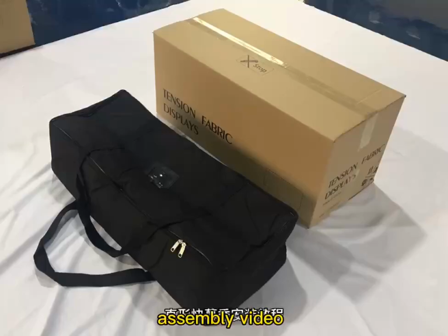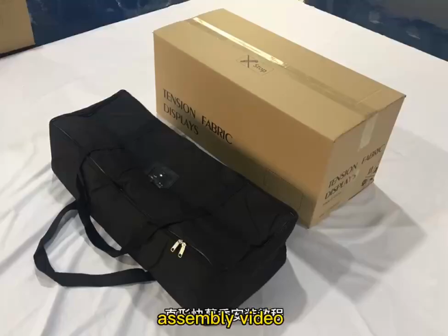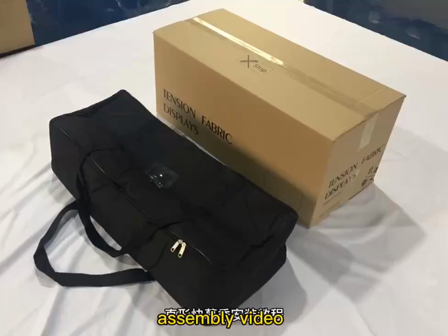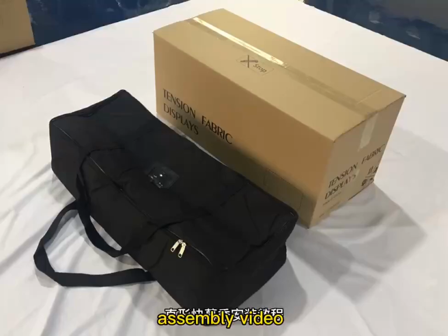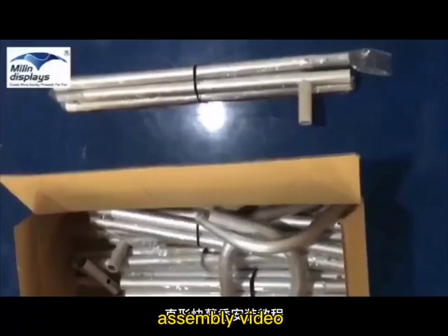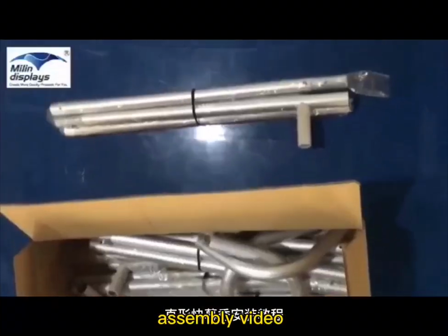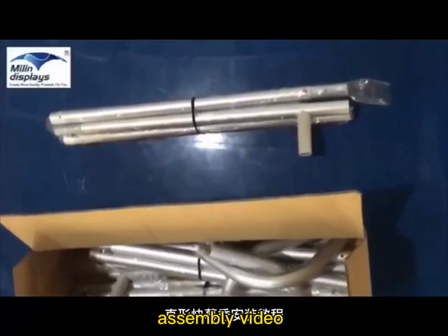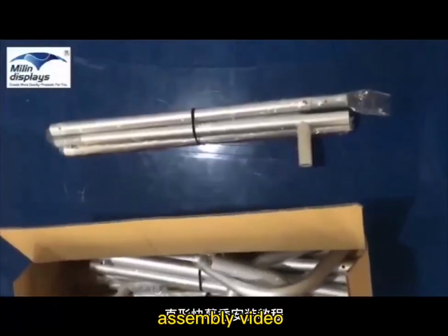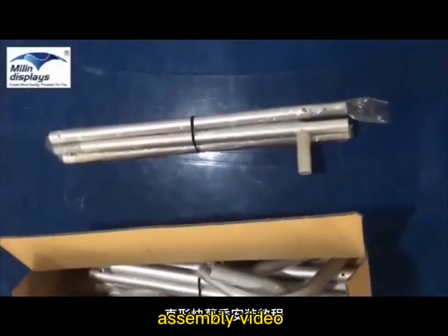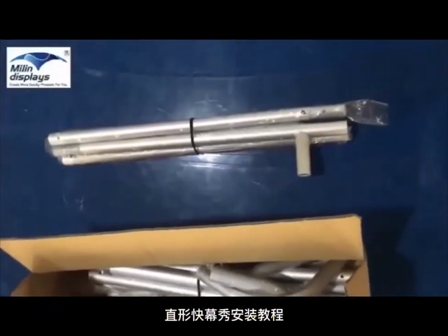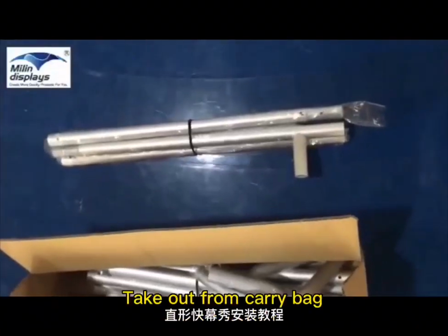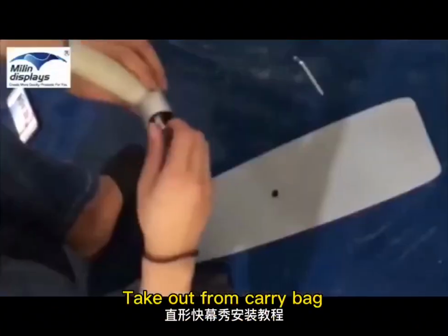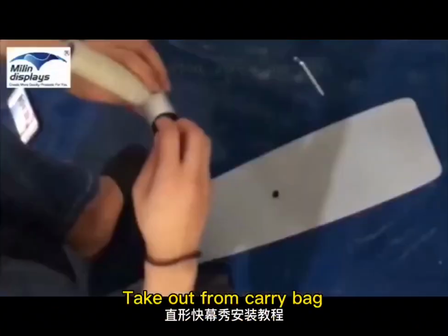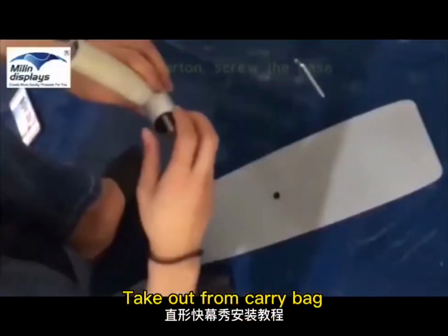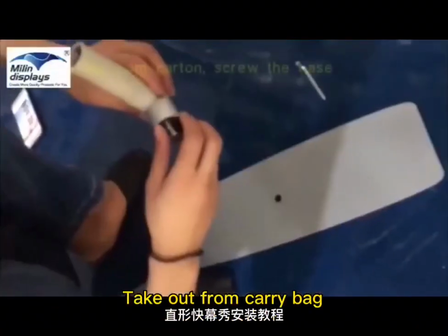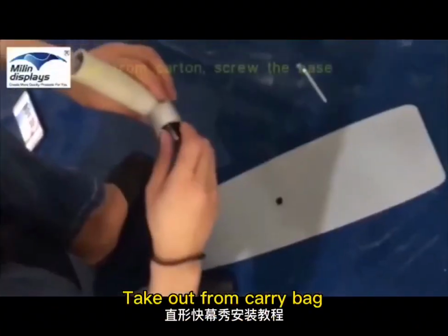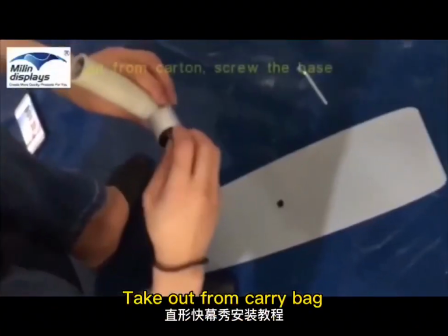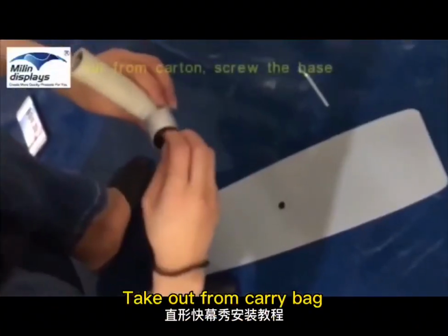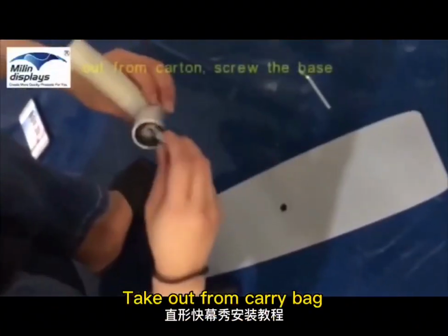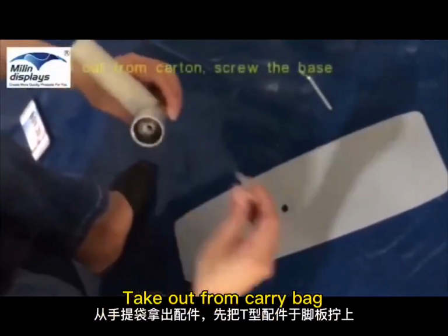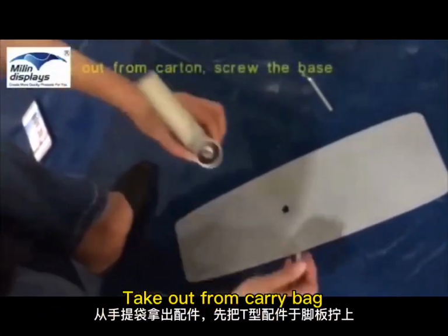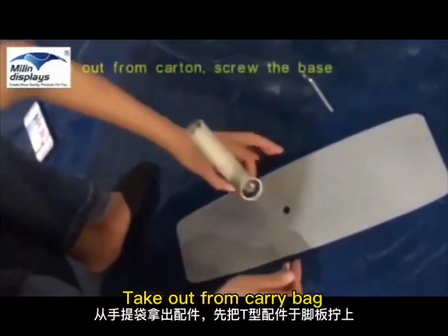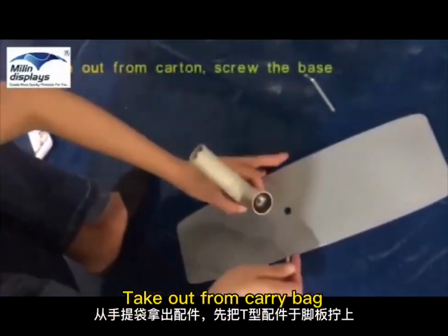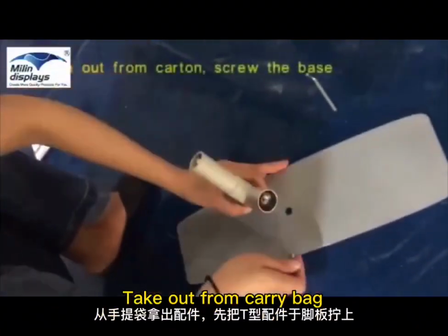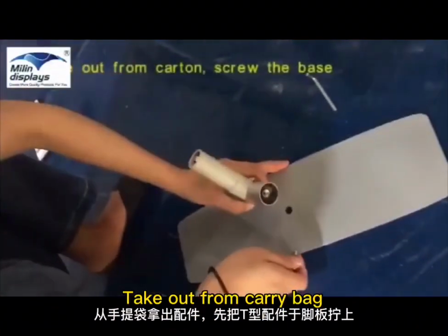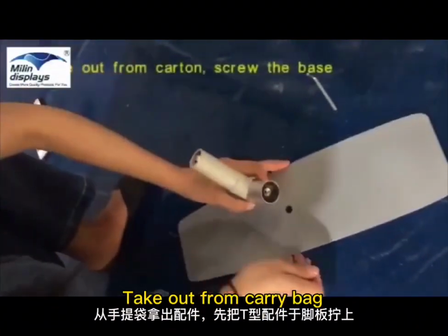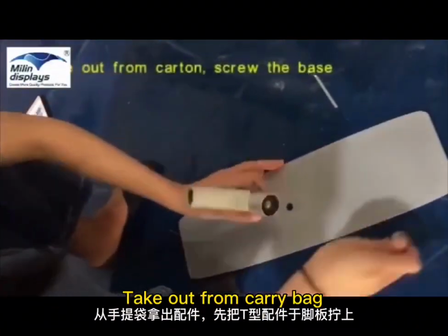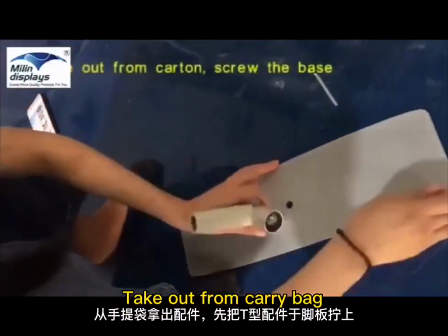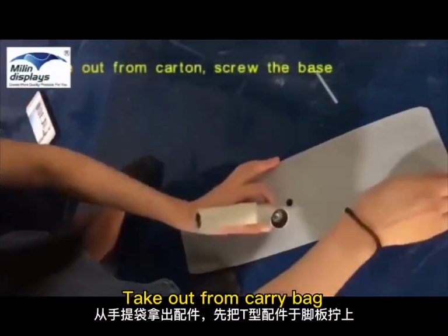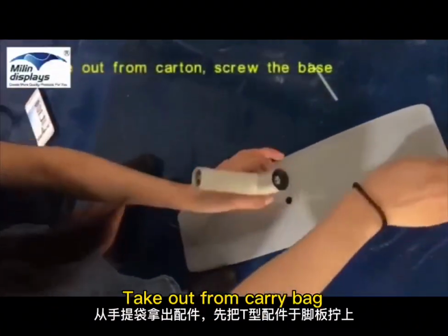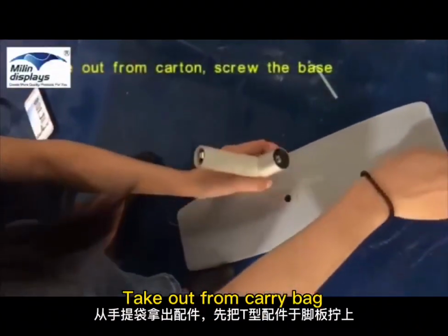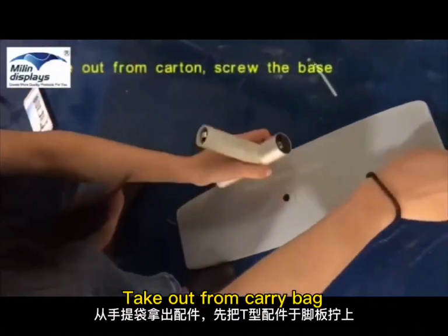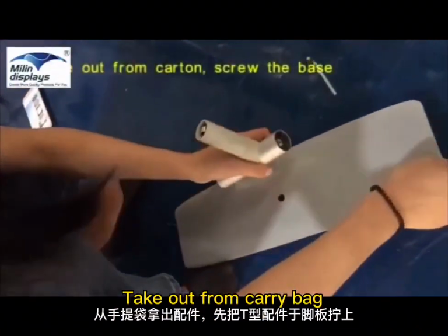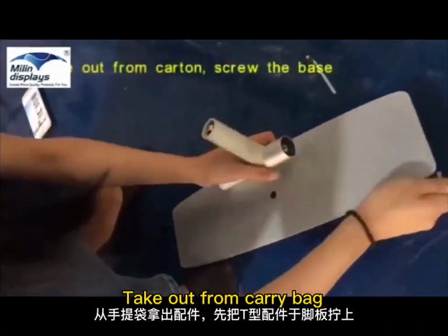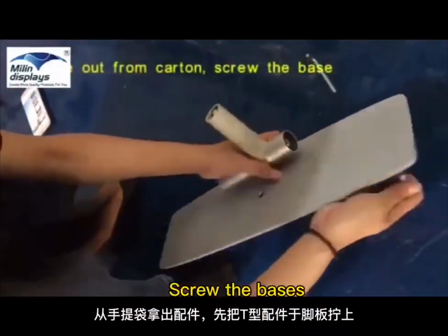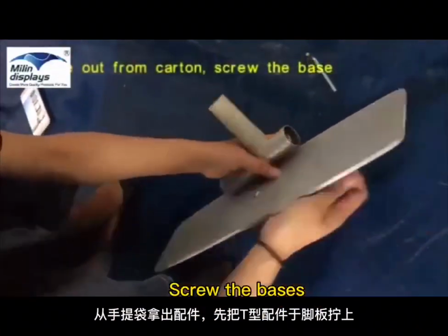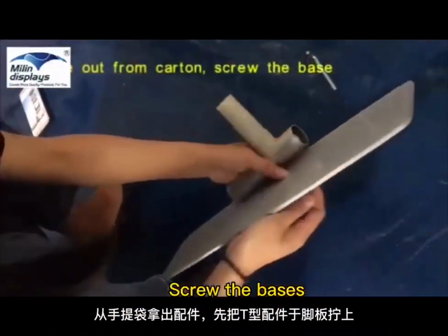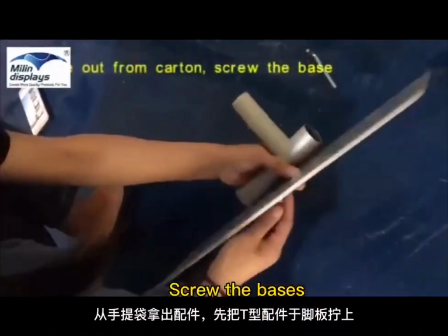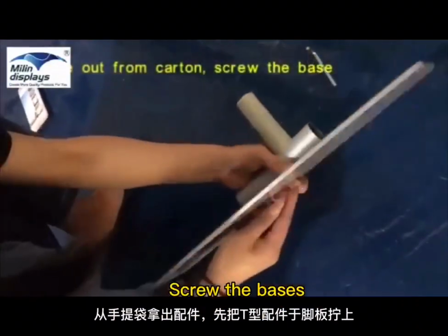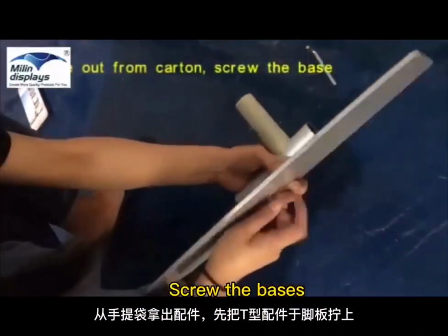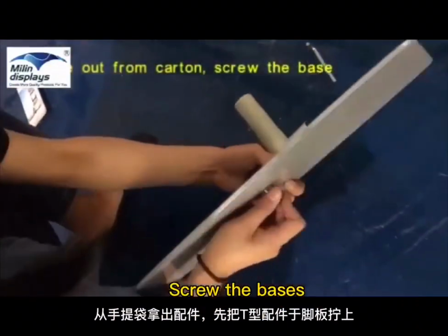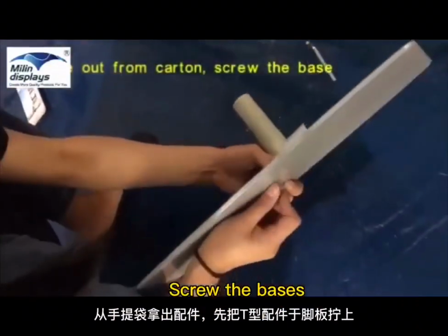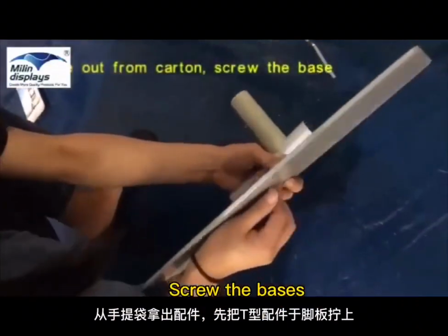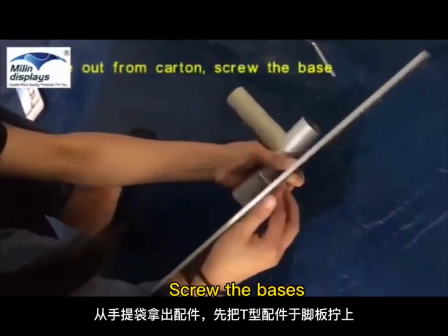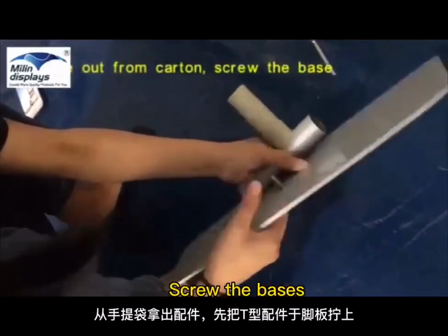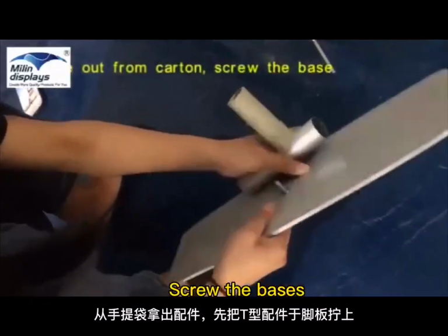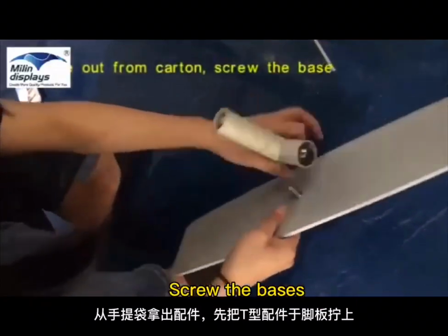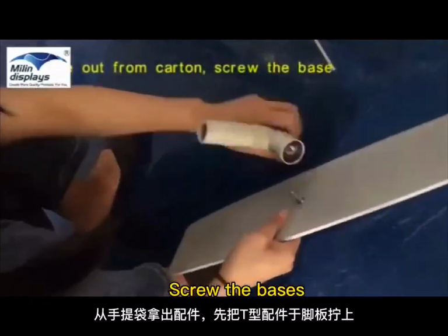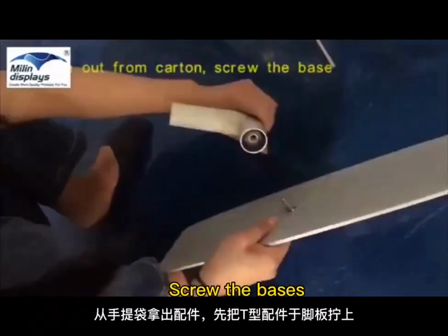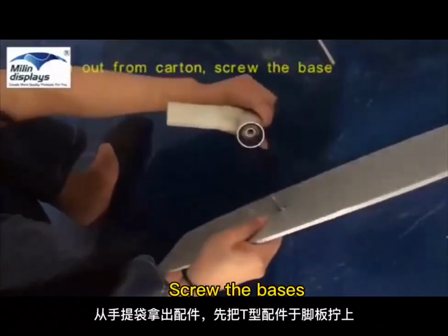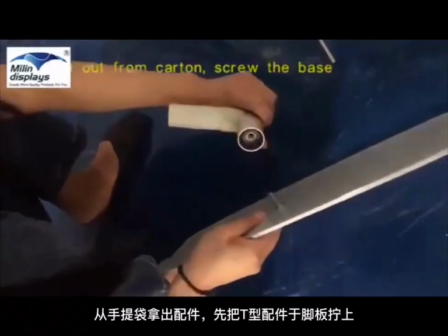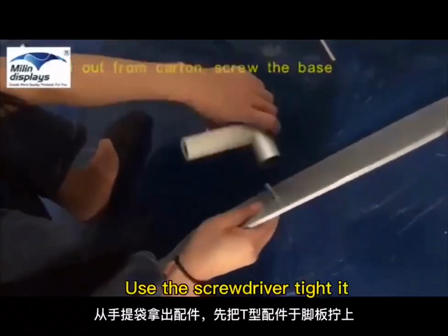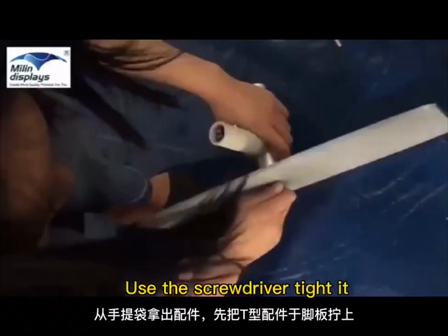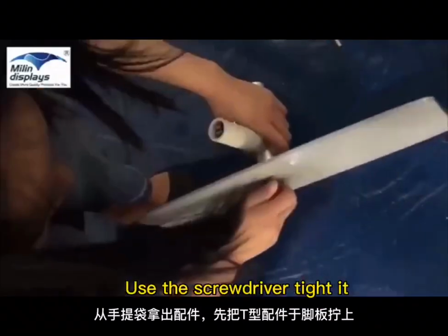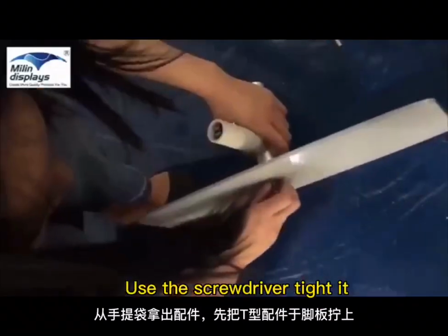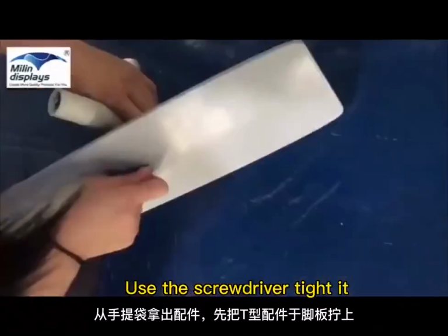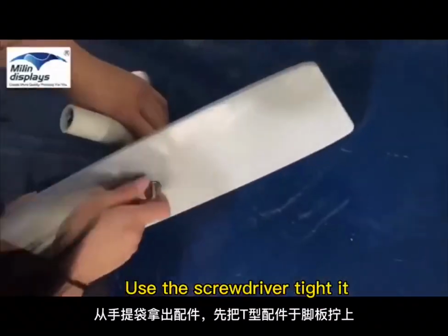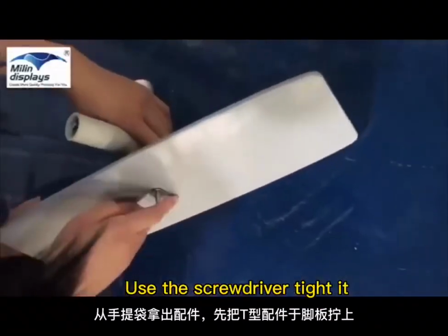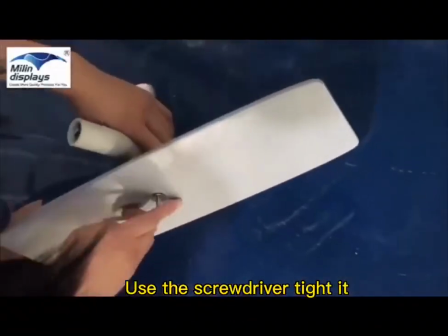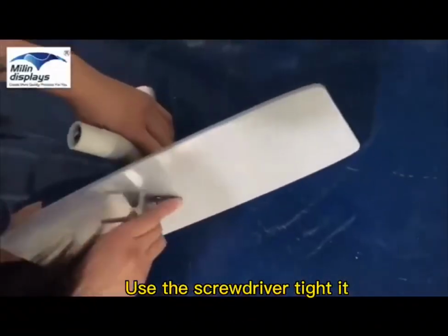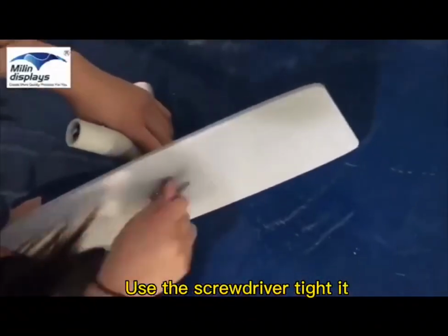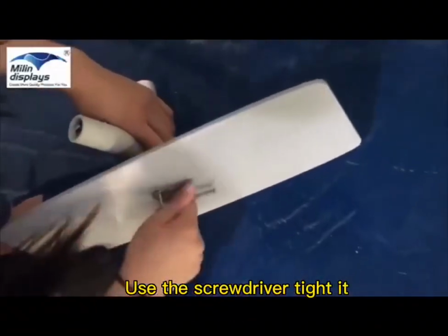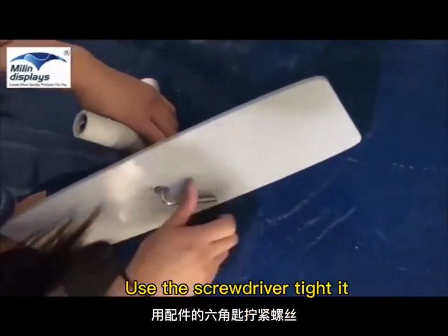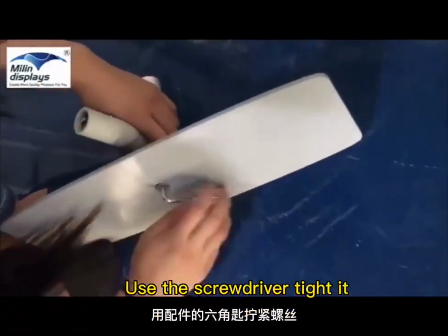Assembly video. Take out from carry bag. Screw the bases, and use the screwdriver to tighten them.